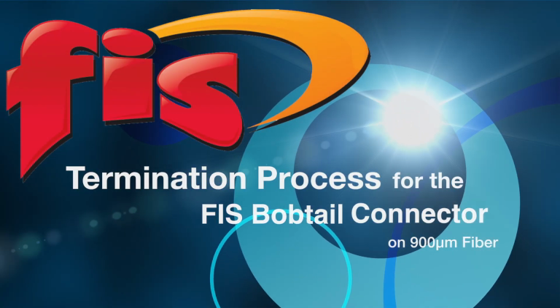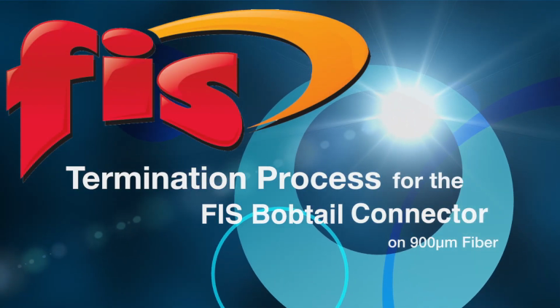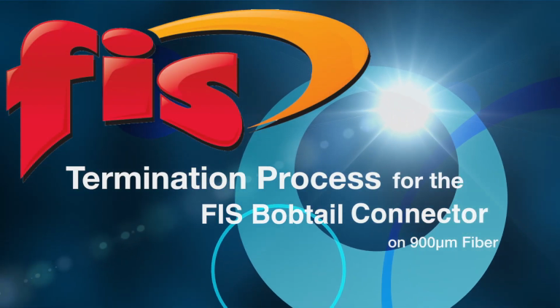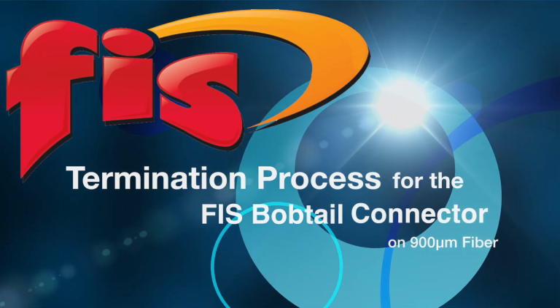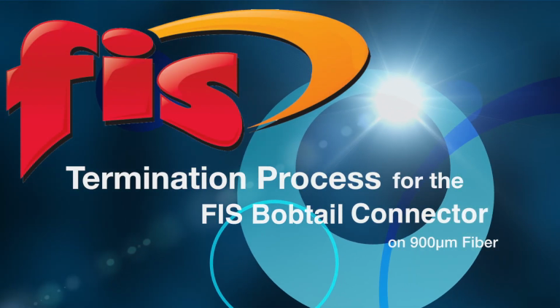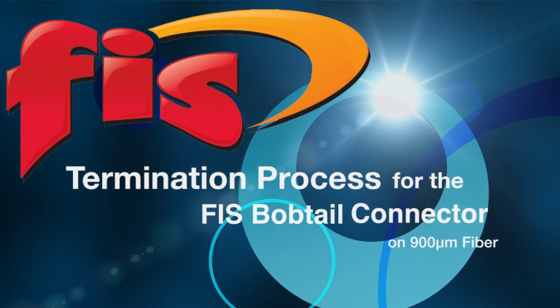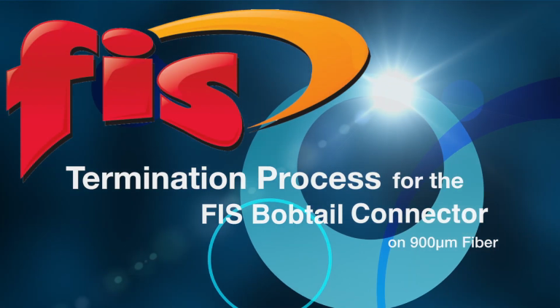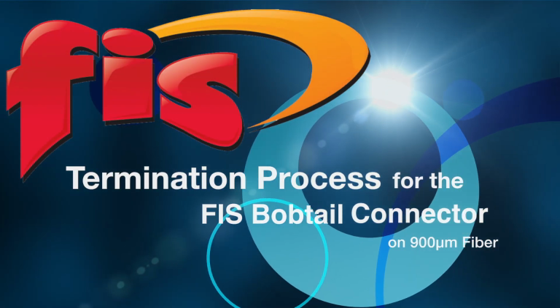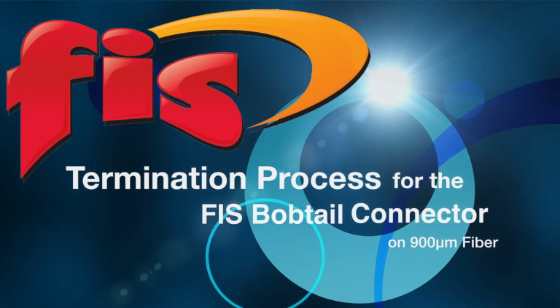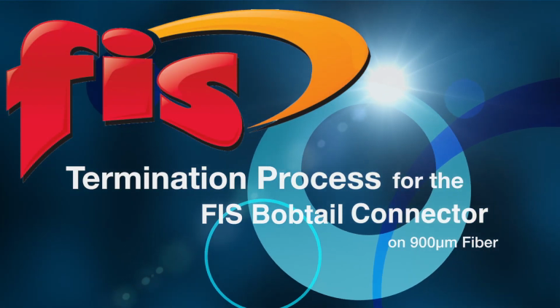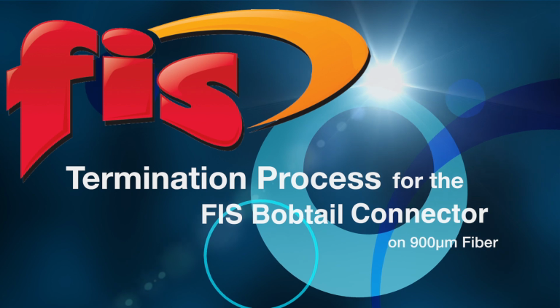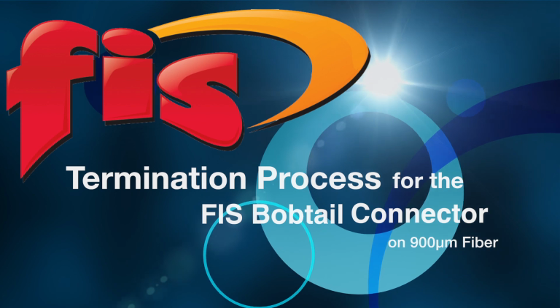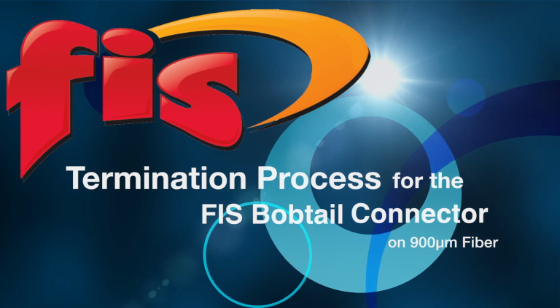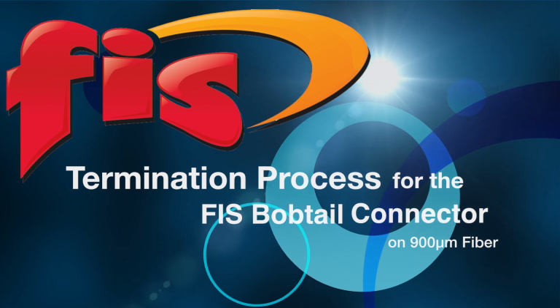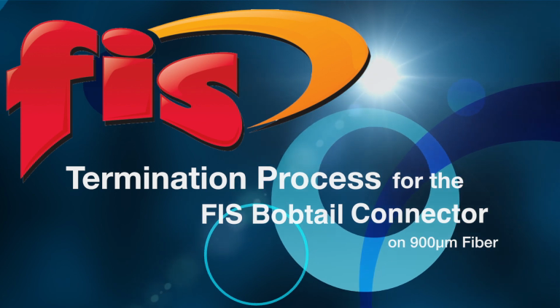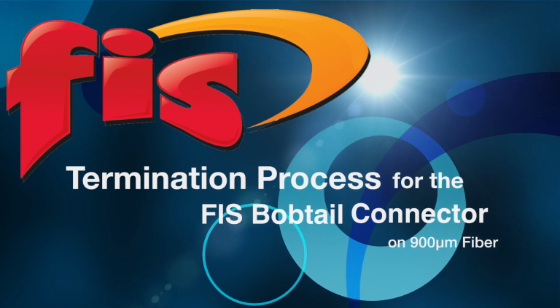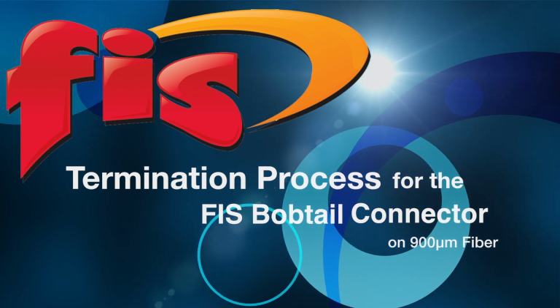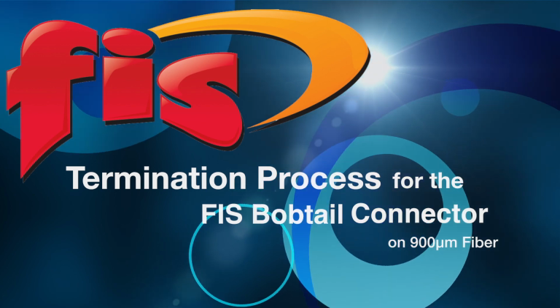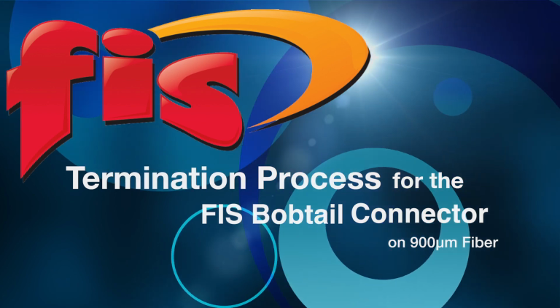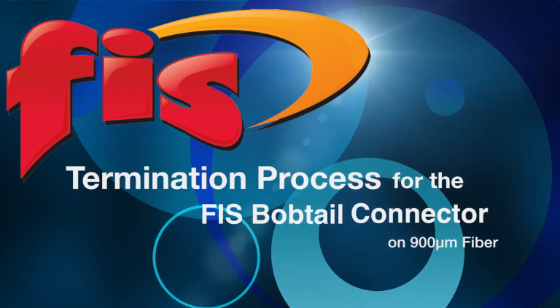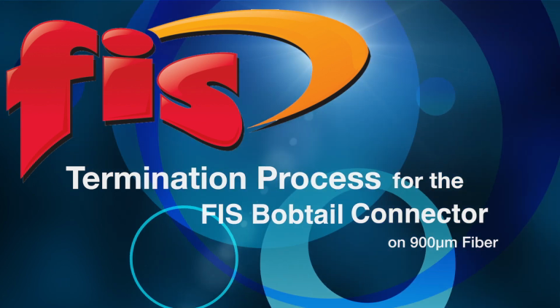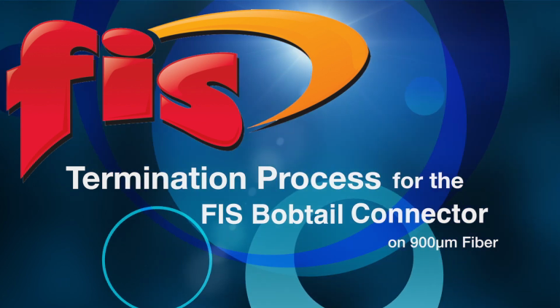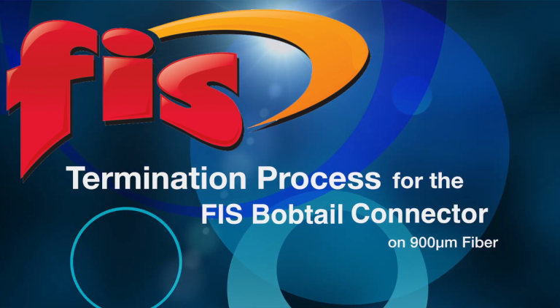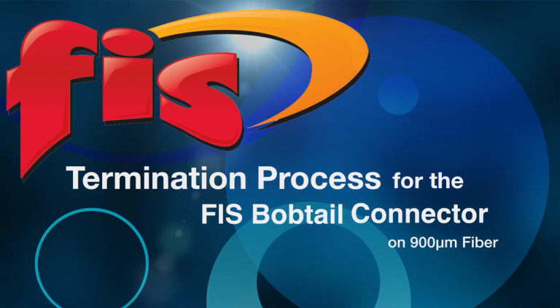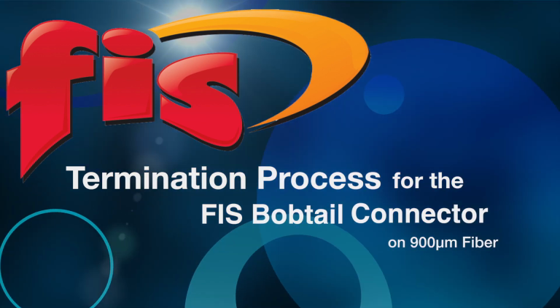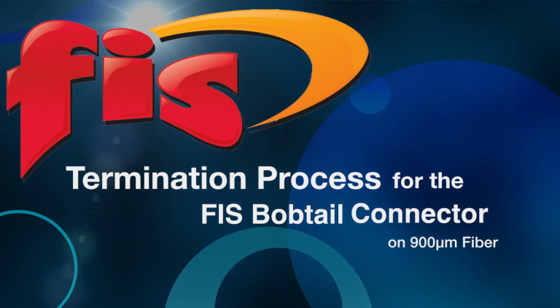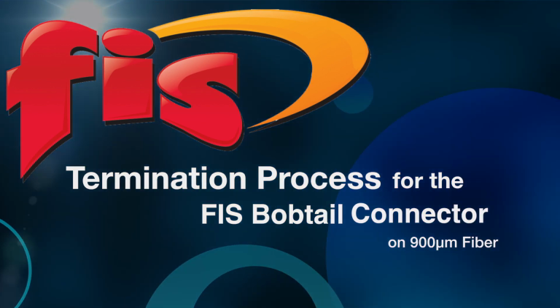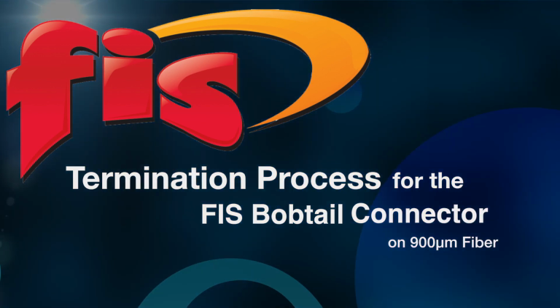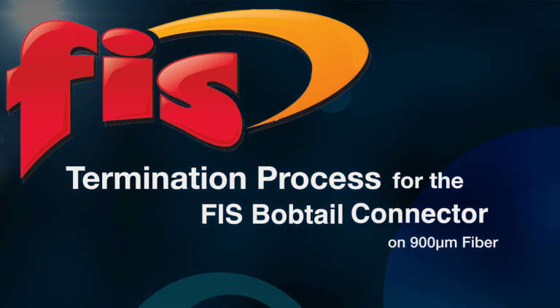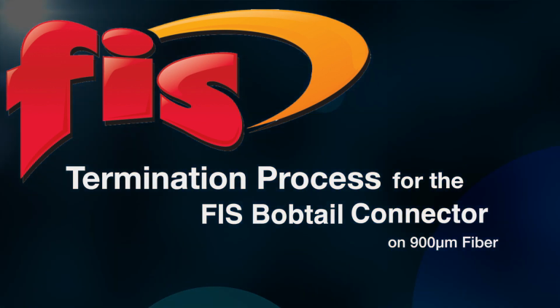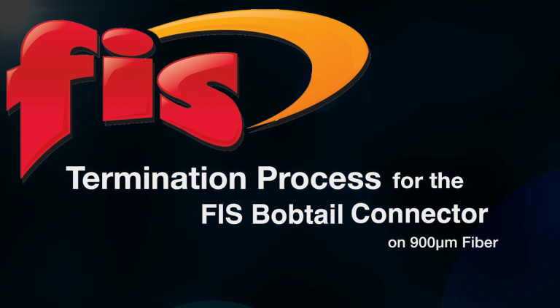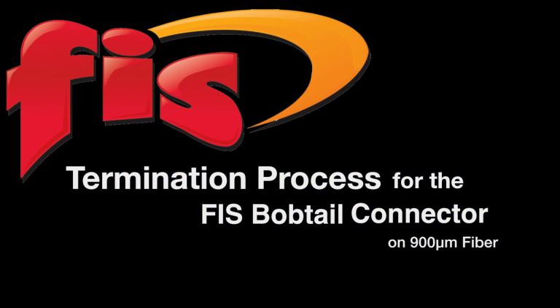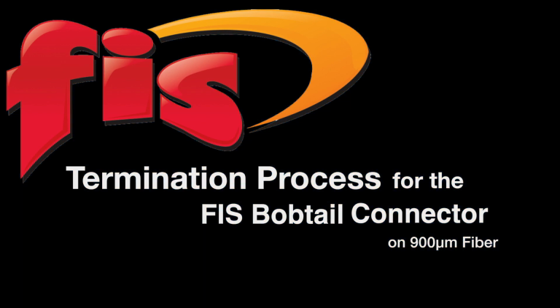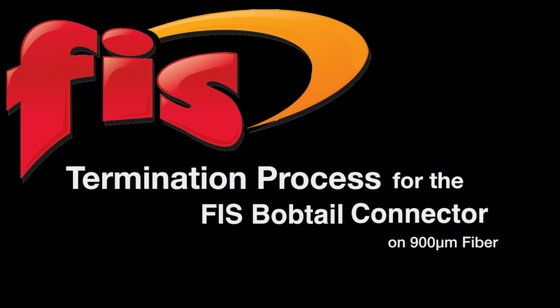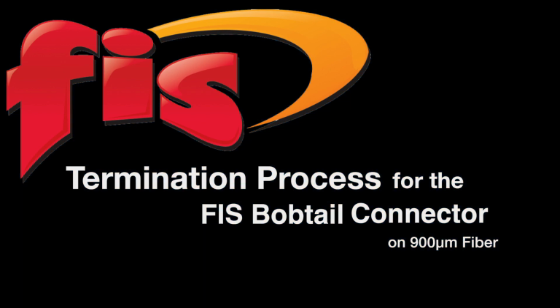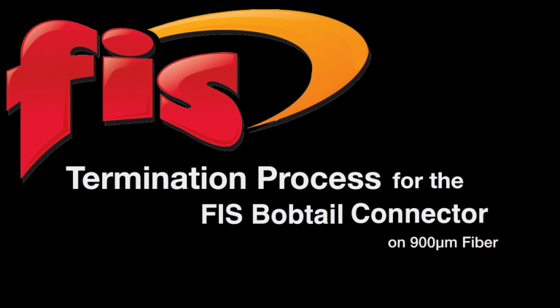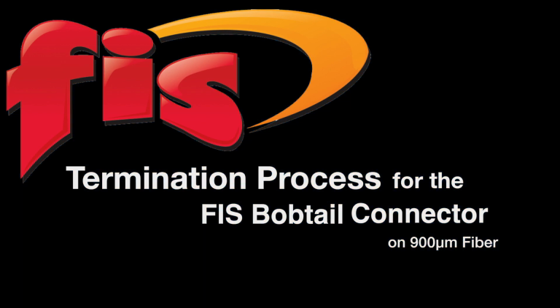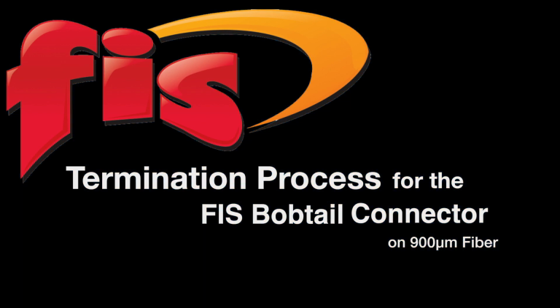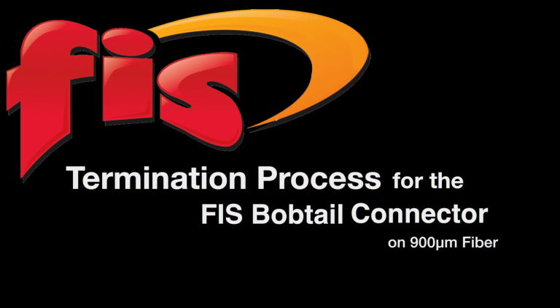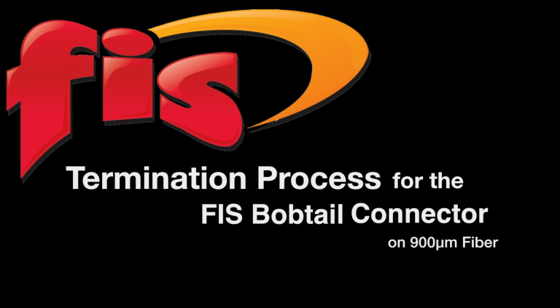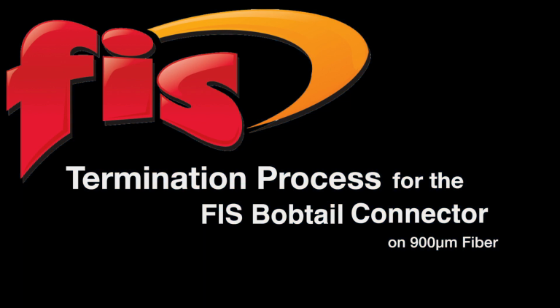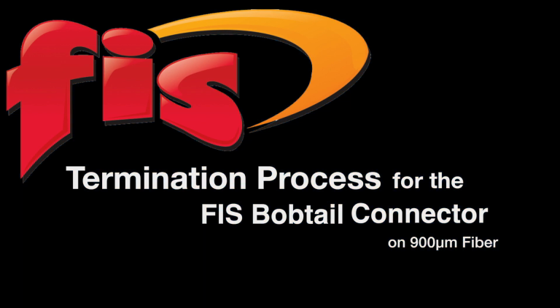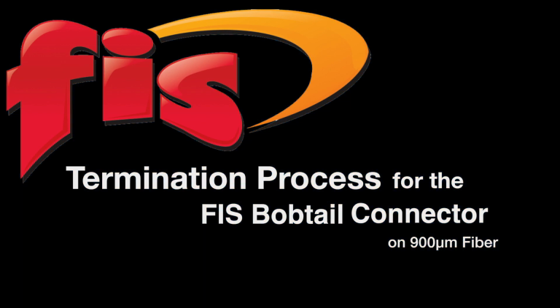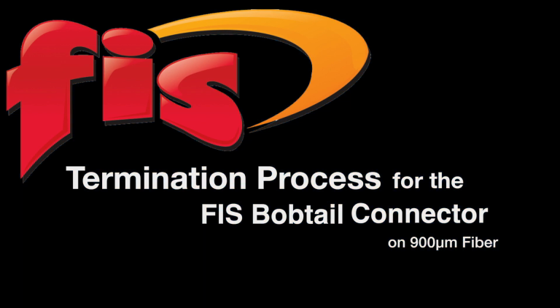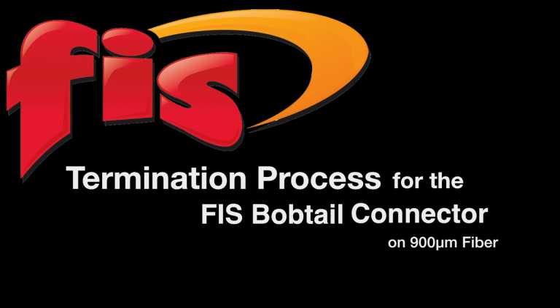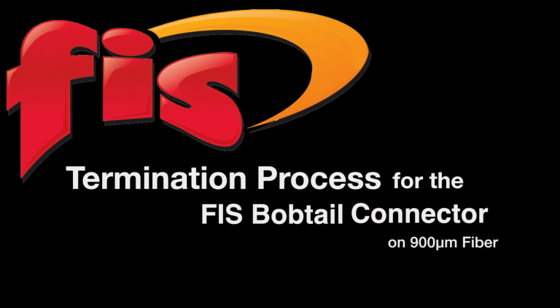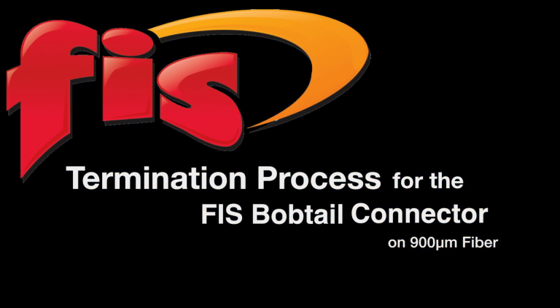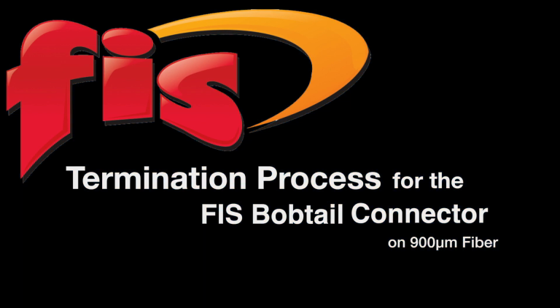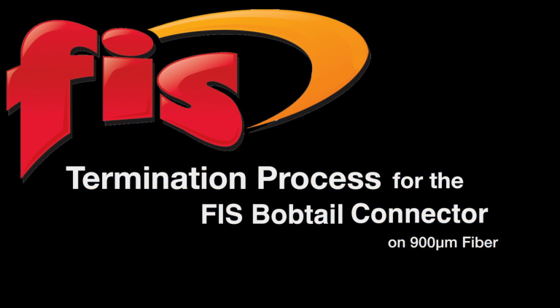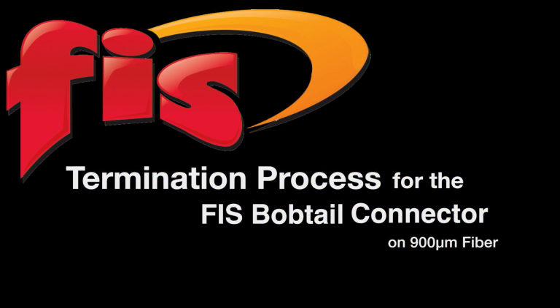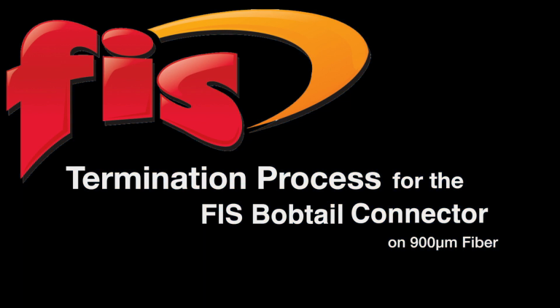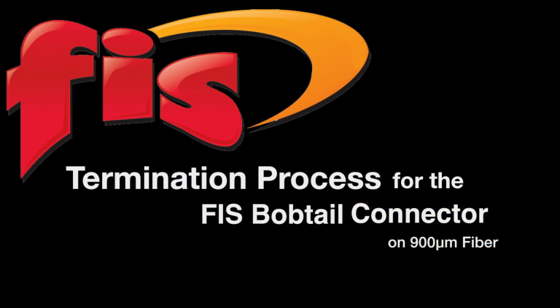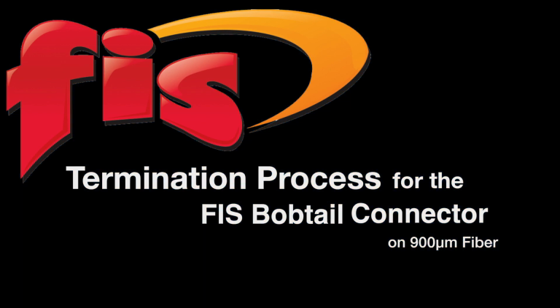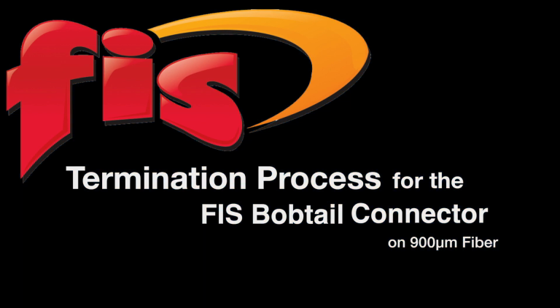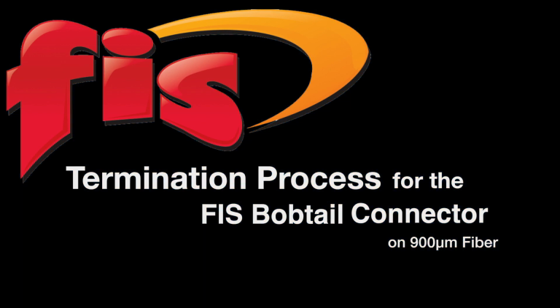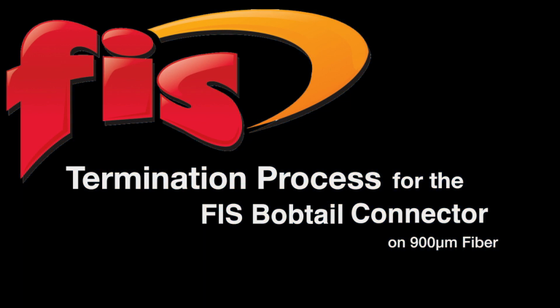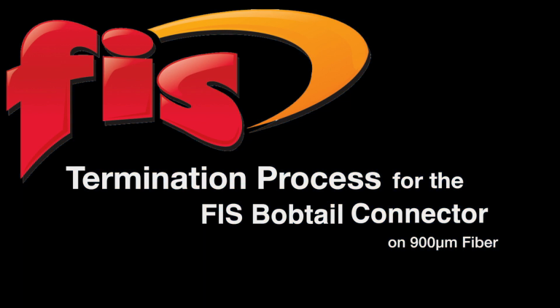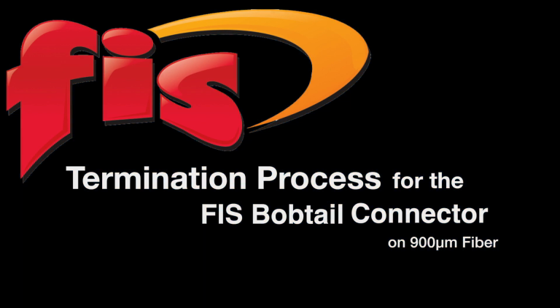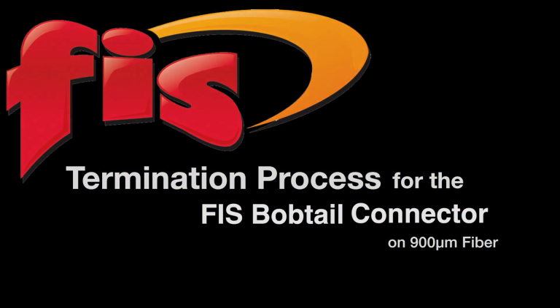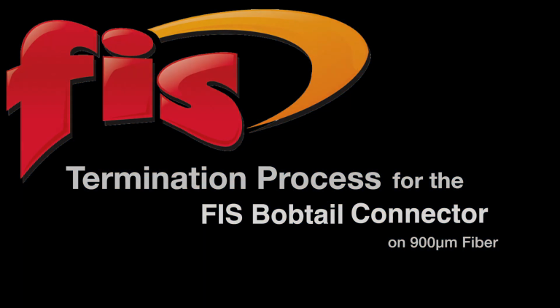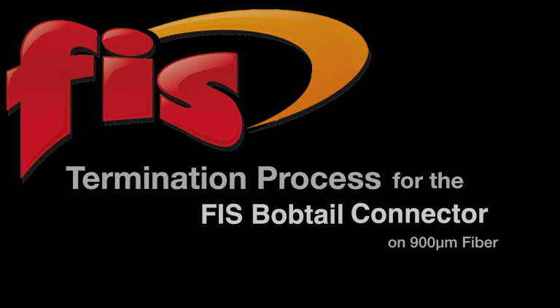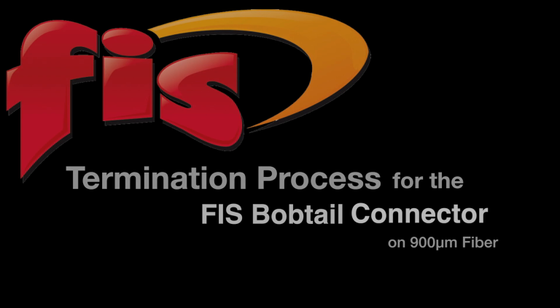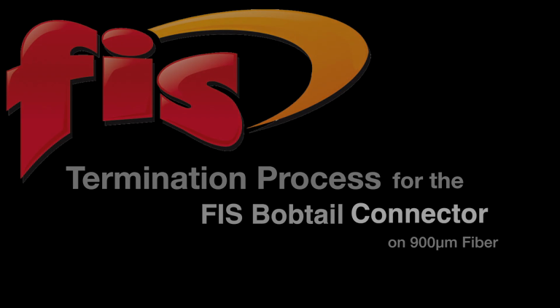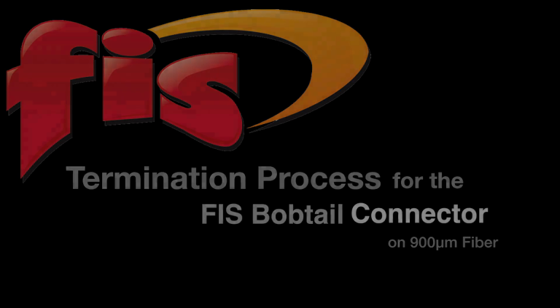In this video, you will see the termination process for the FIS bobtail connector on 900 micron fiber.